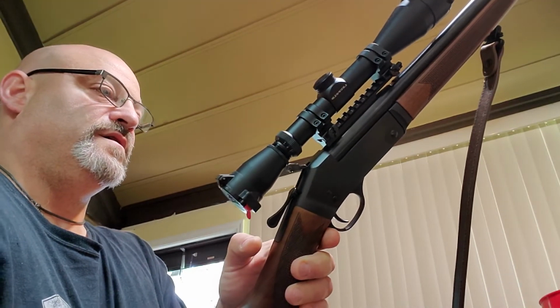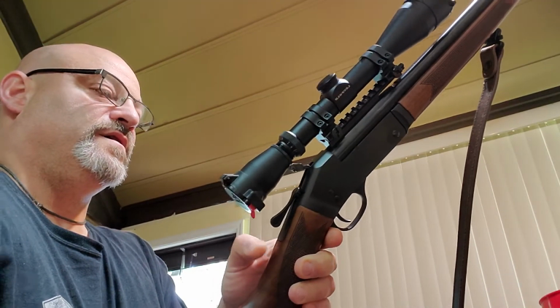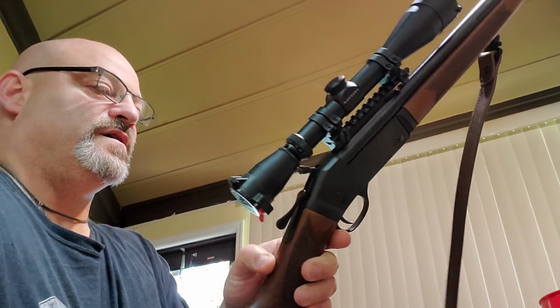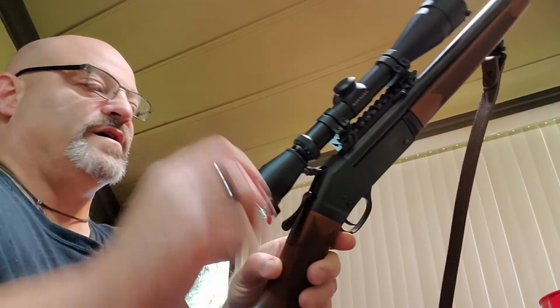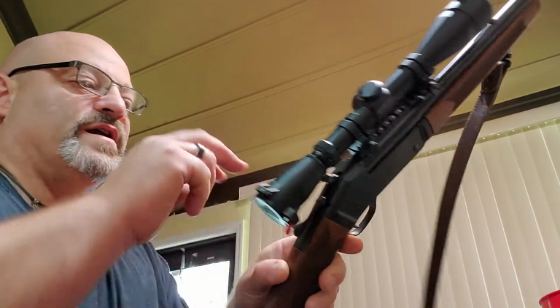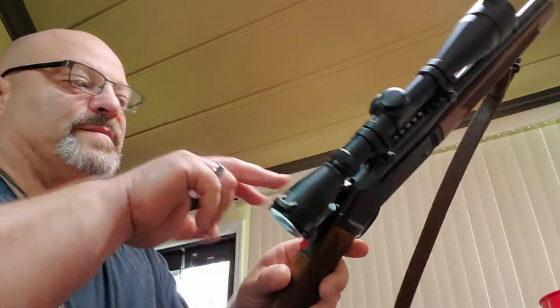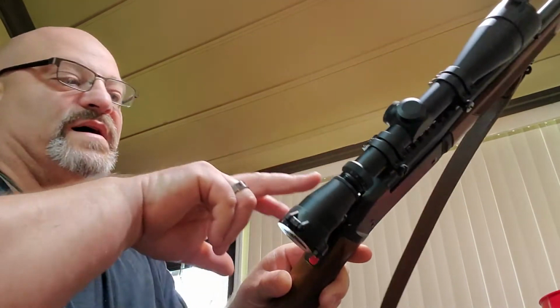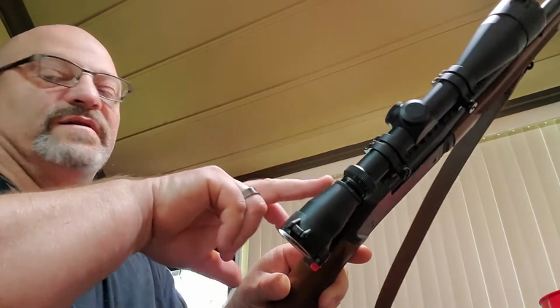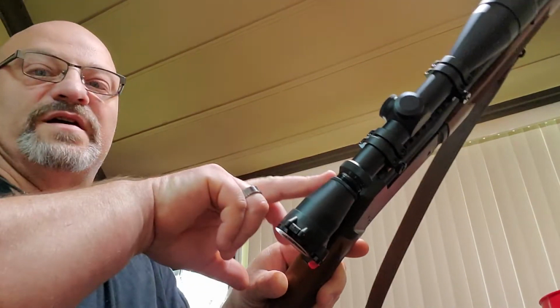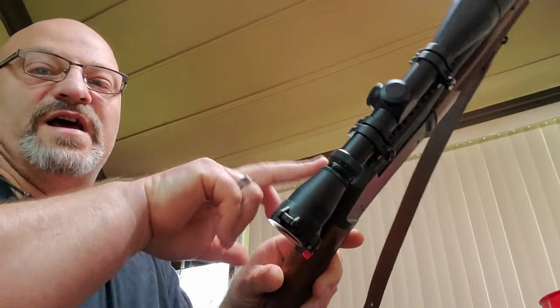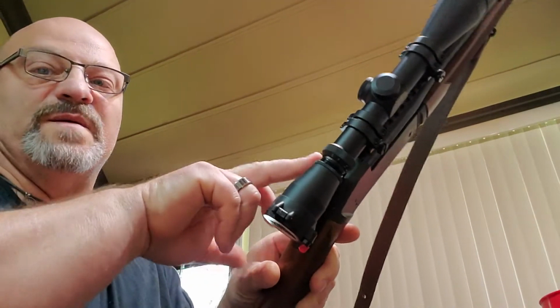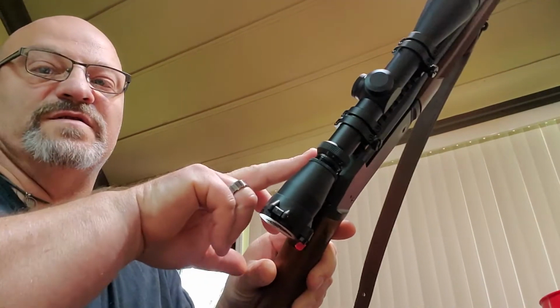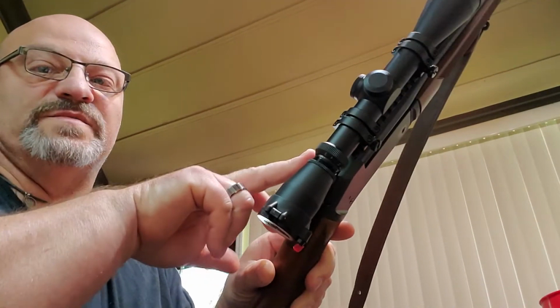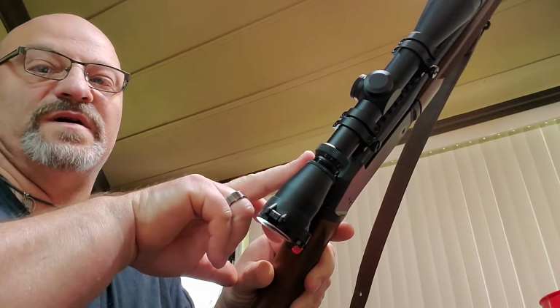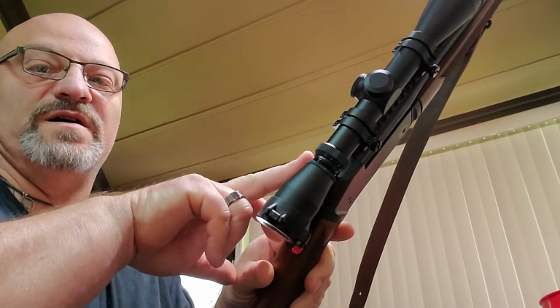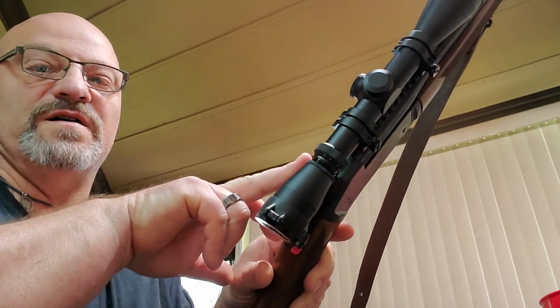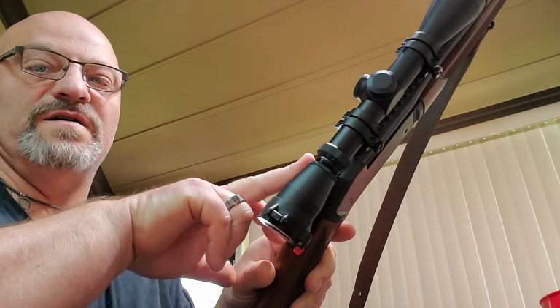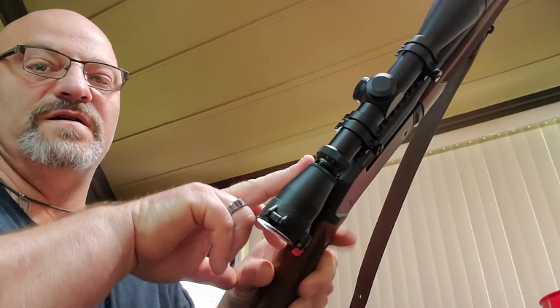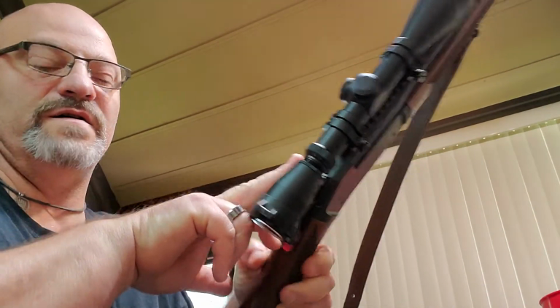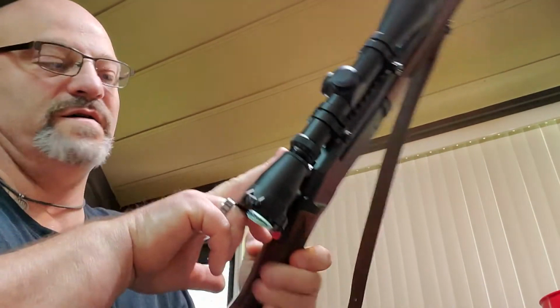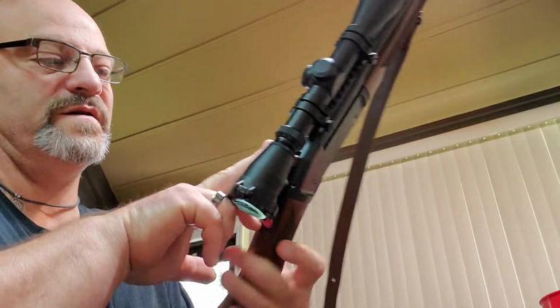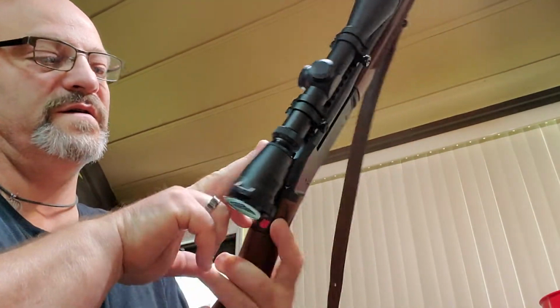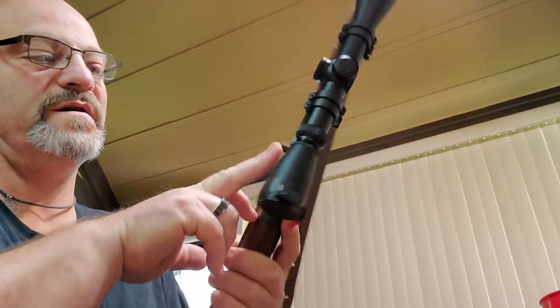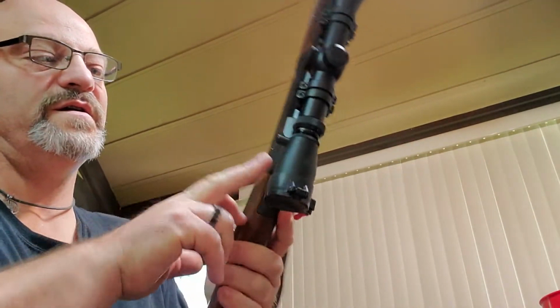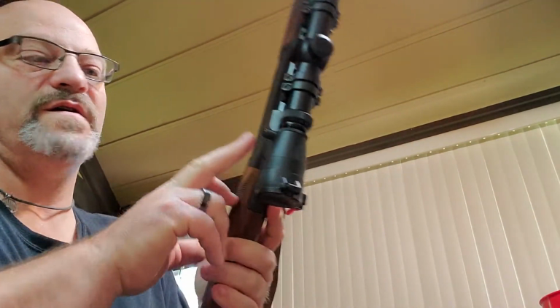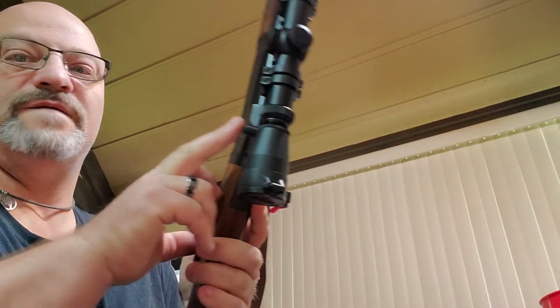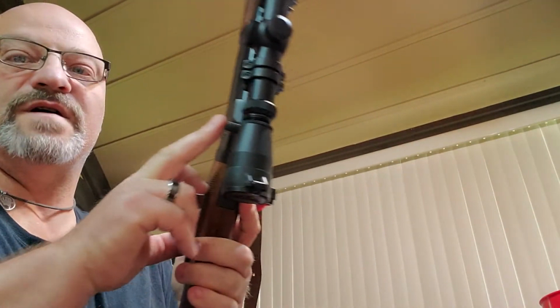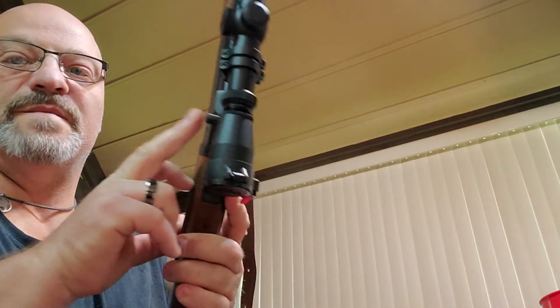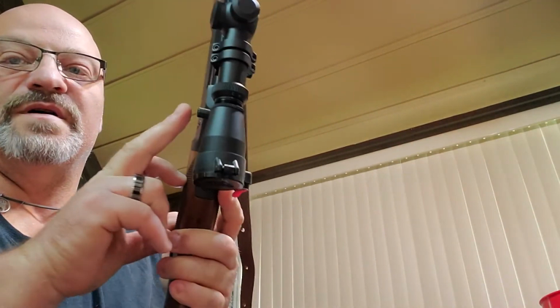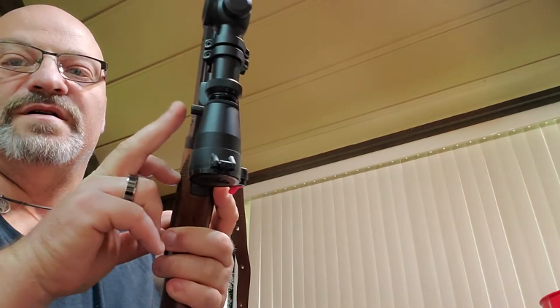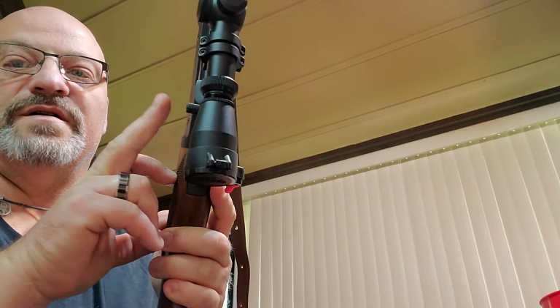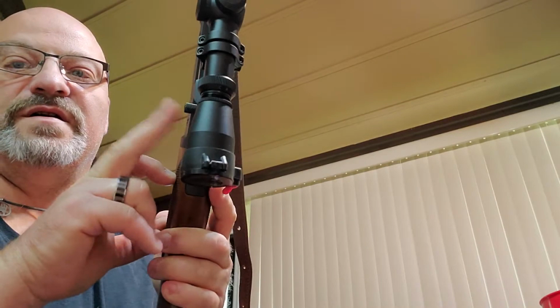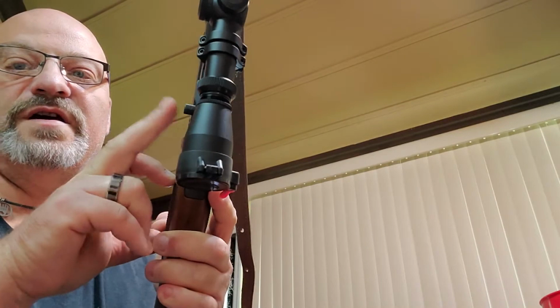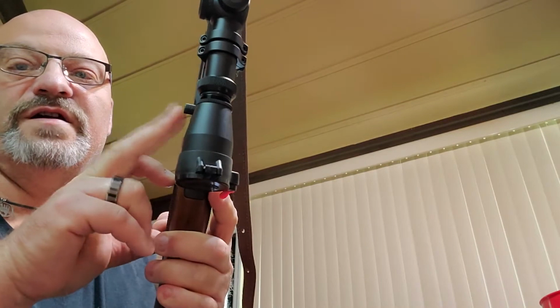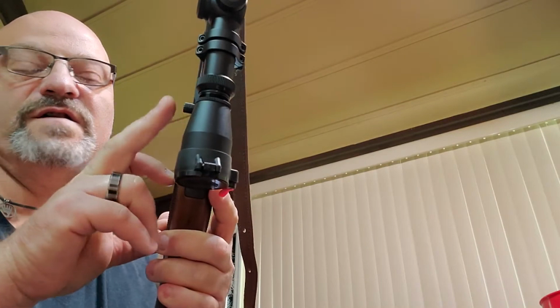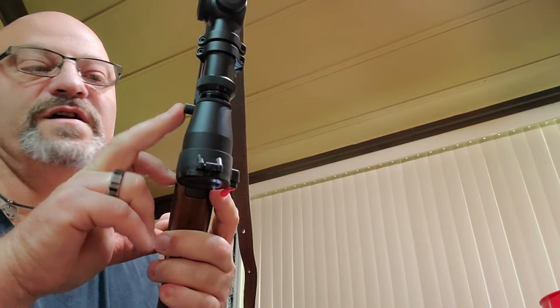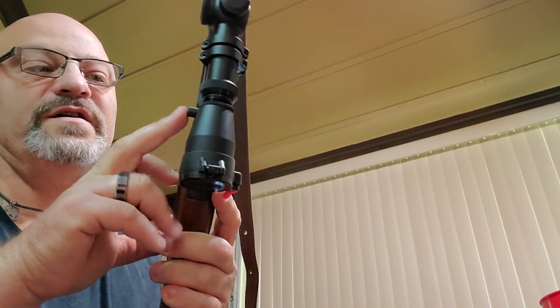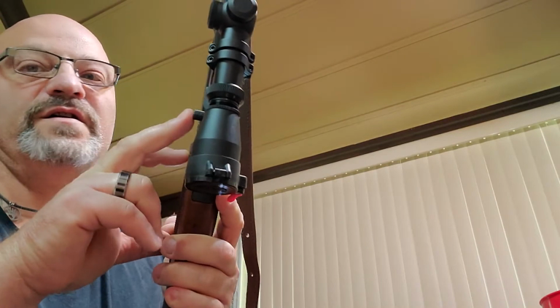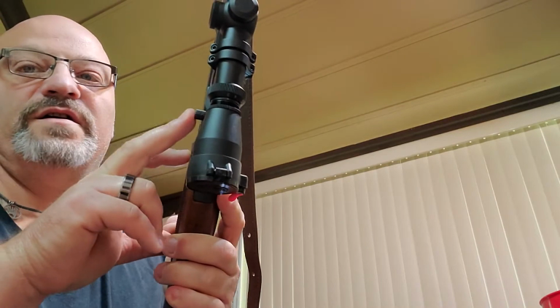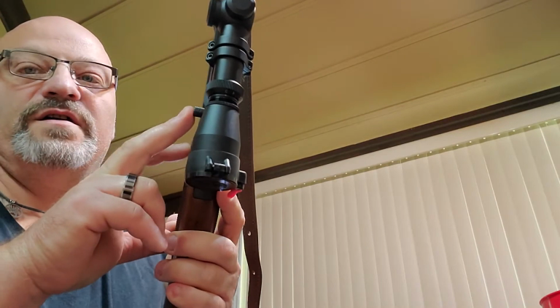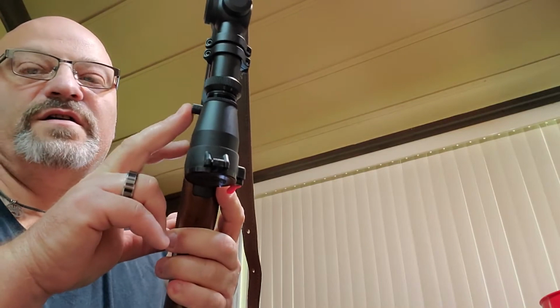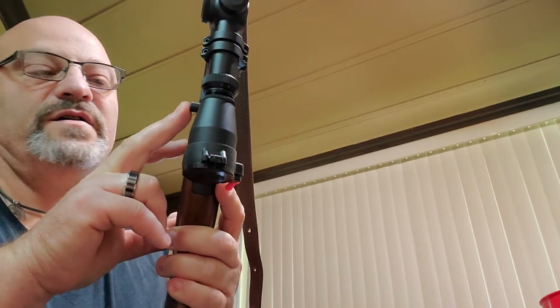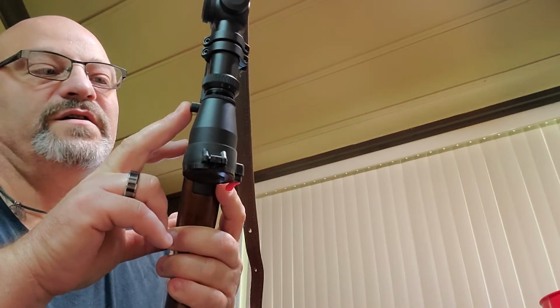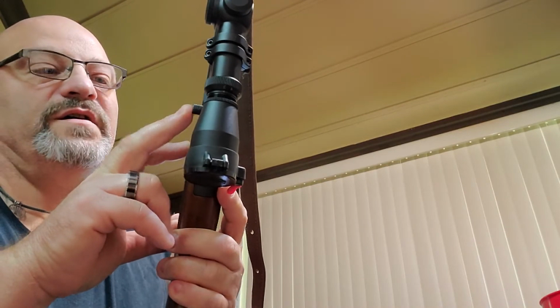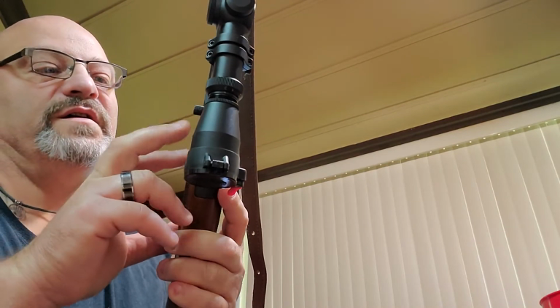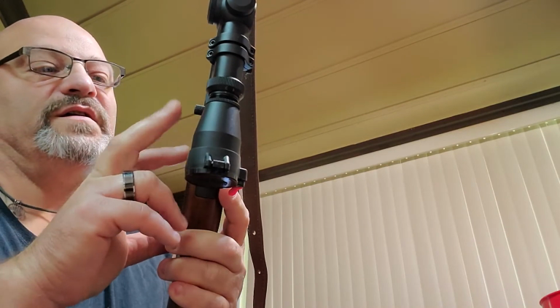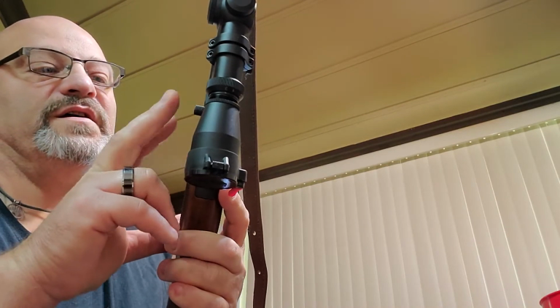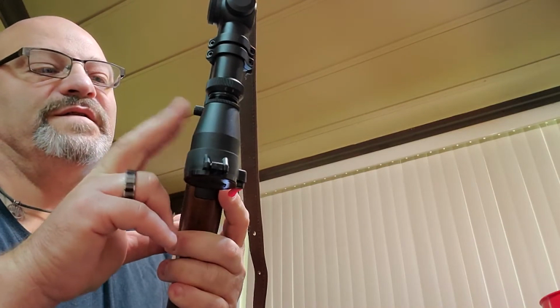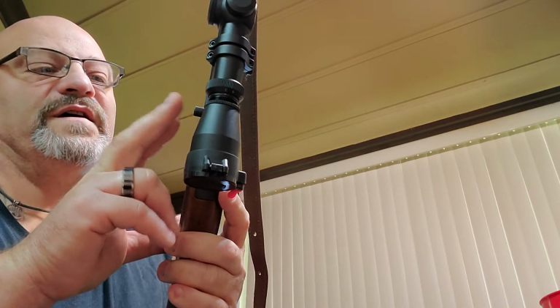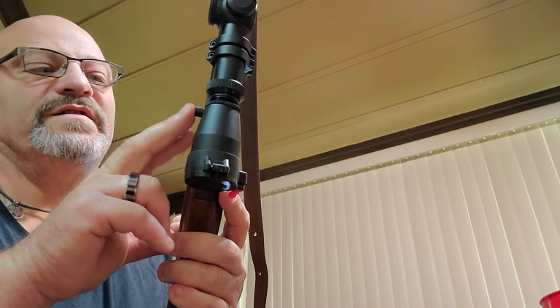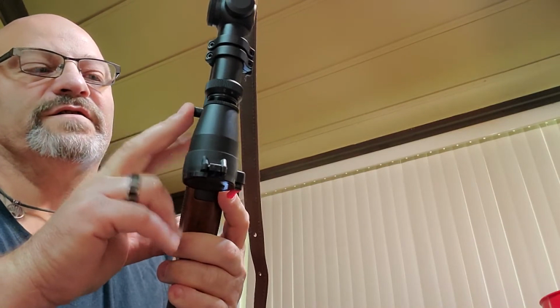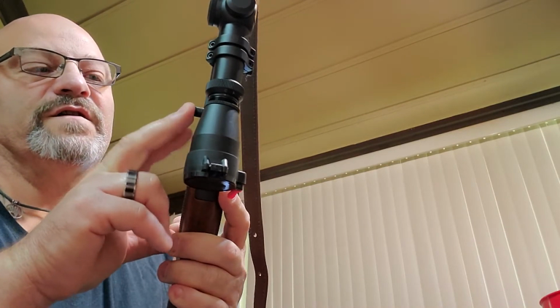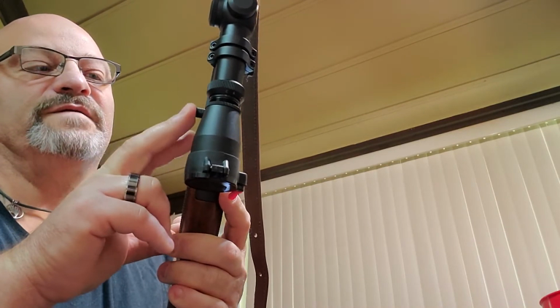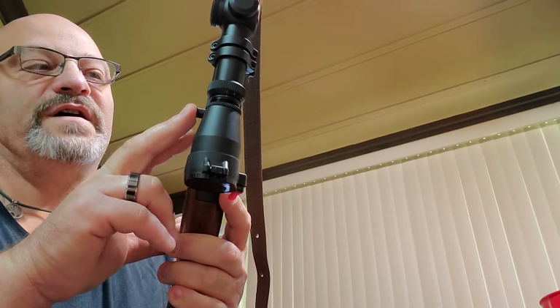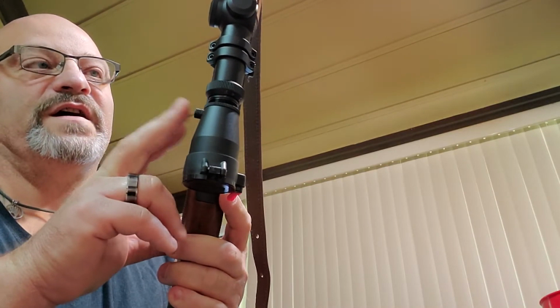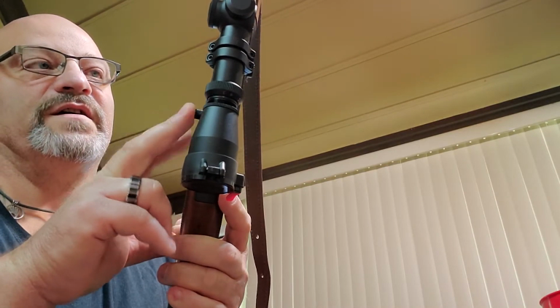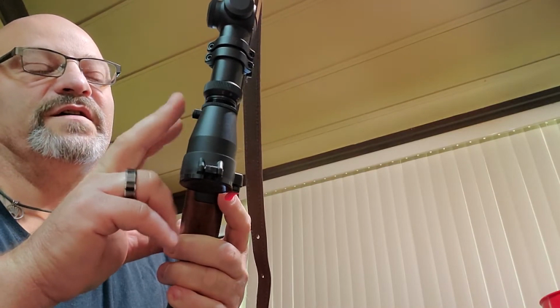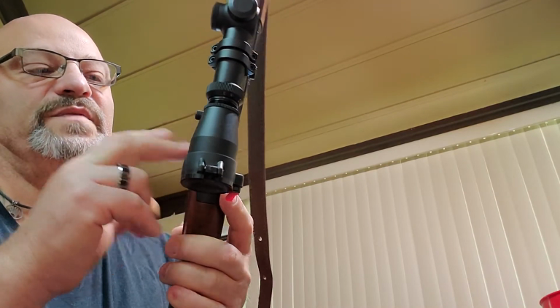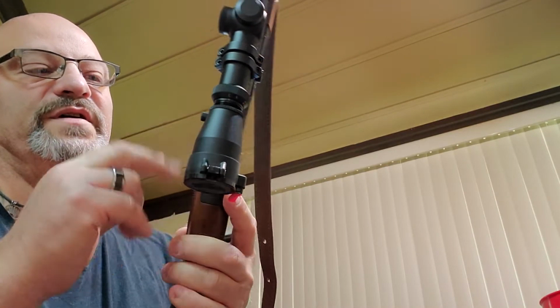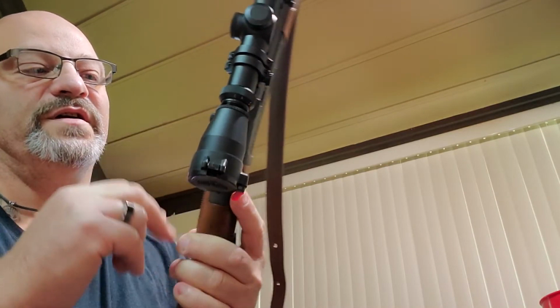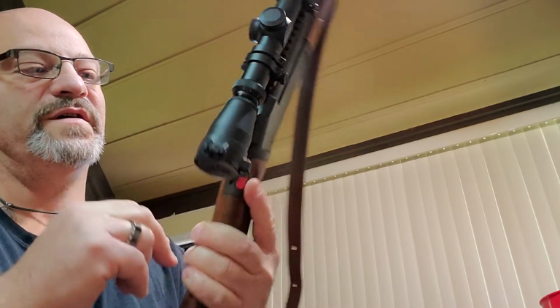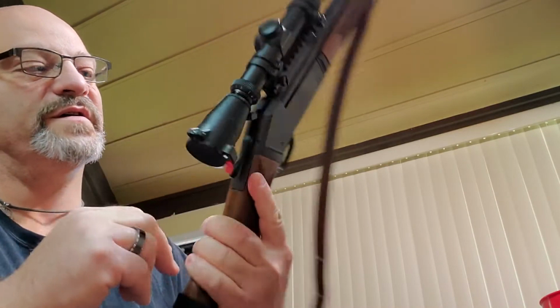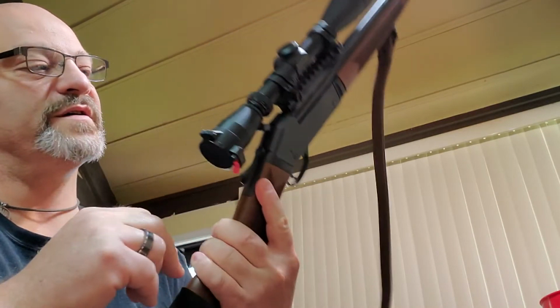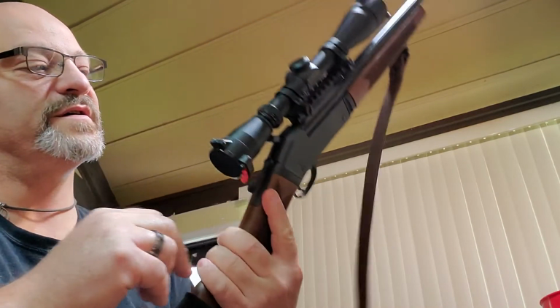And I had these Weaver quad lock rings that I put on there. And I bought the Hammer Spur from Henry, and put it on there.